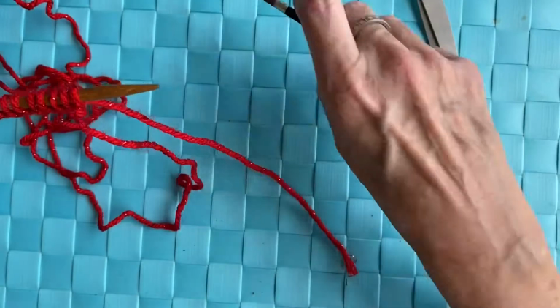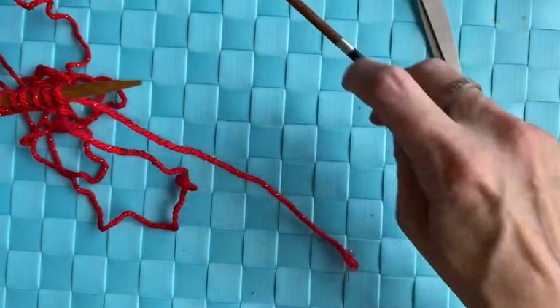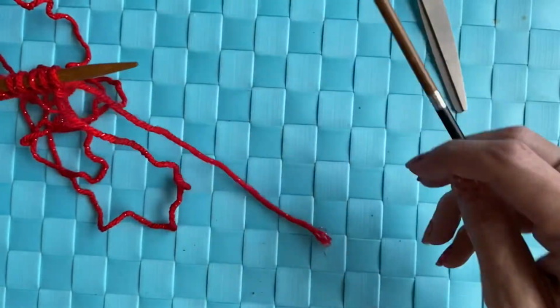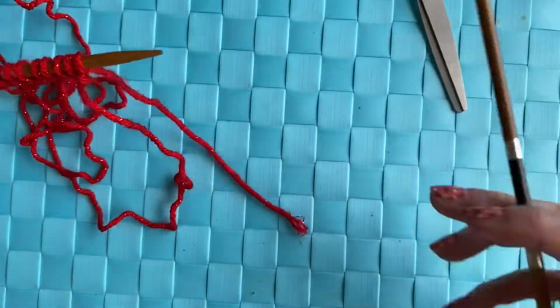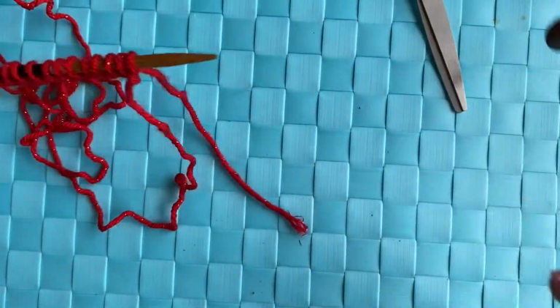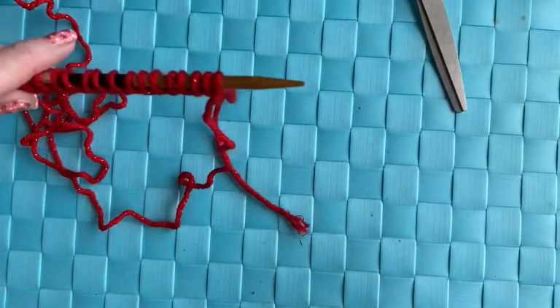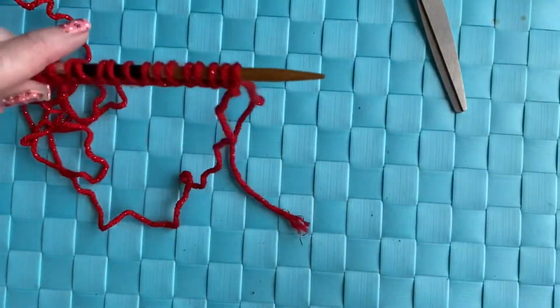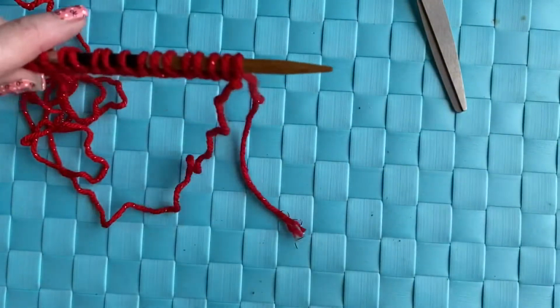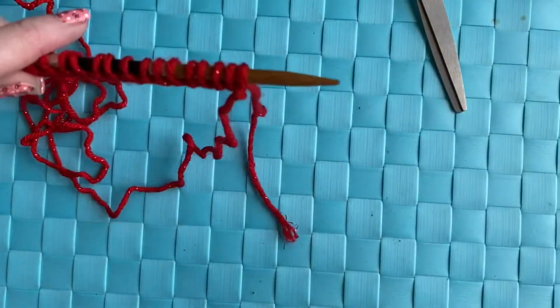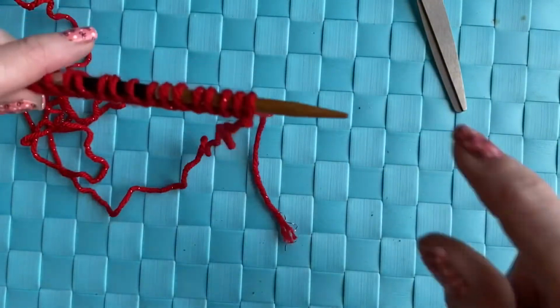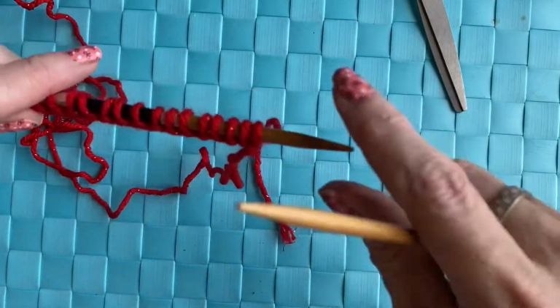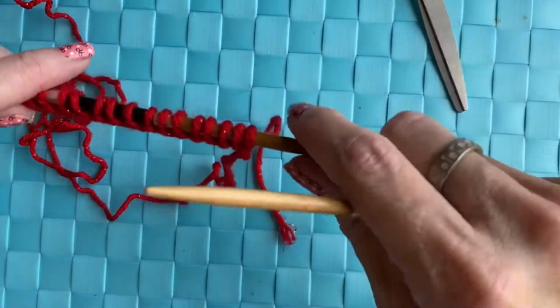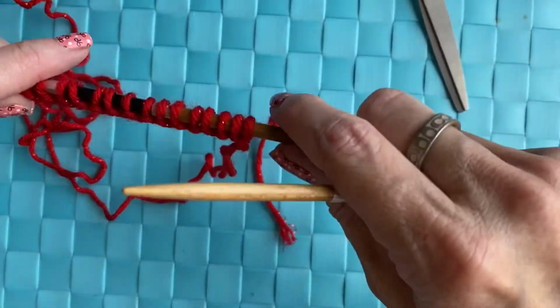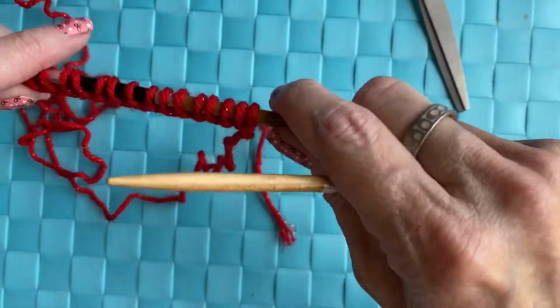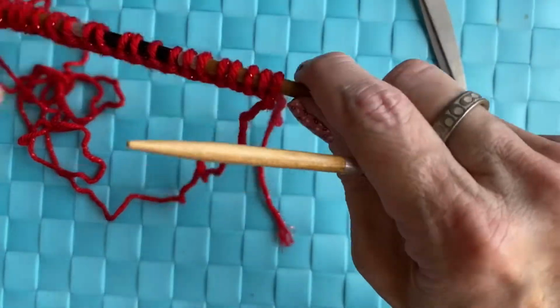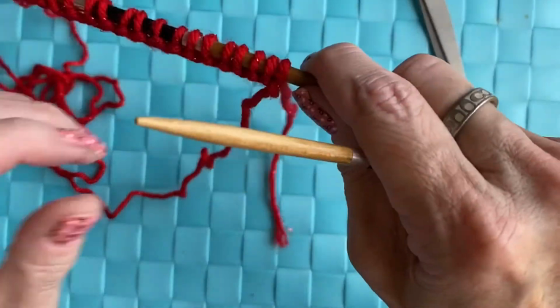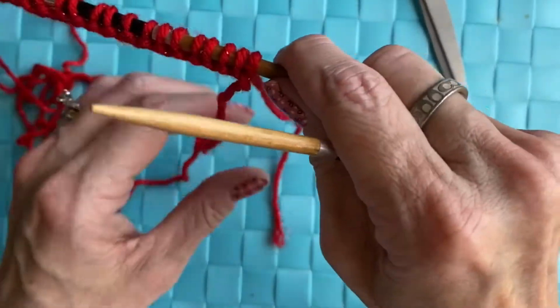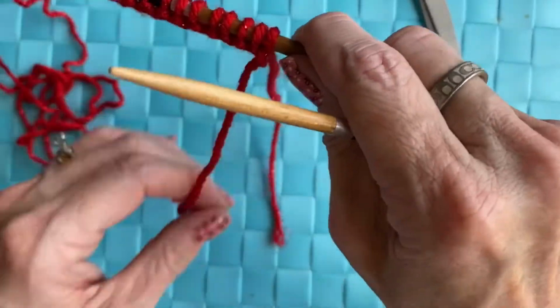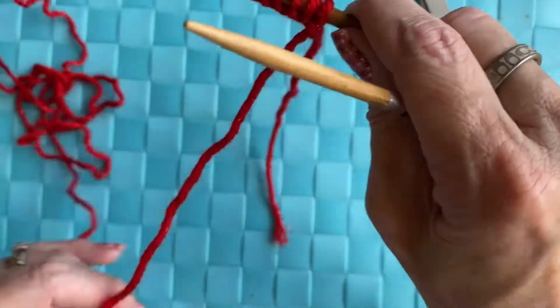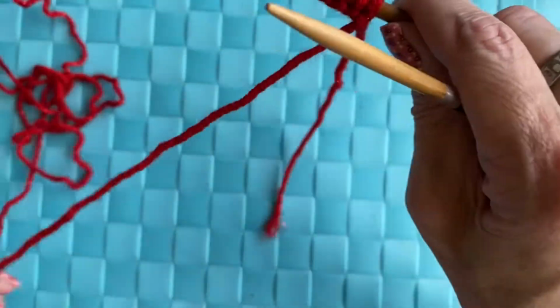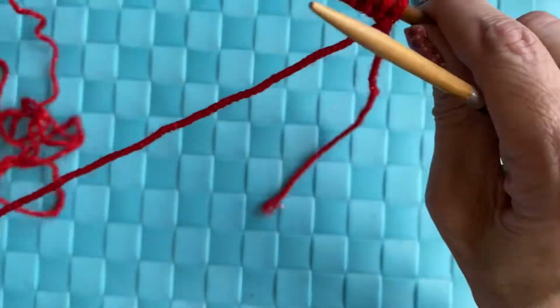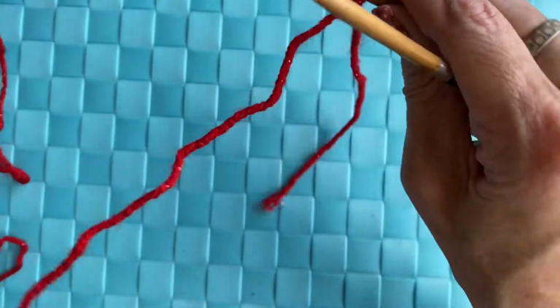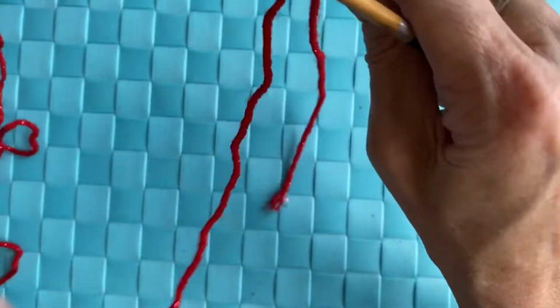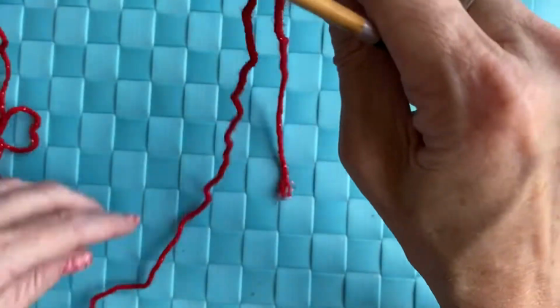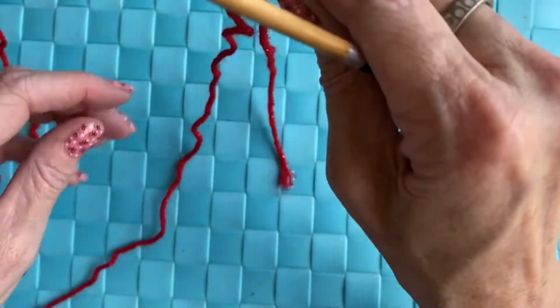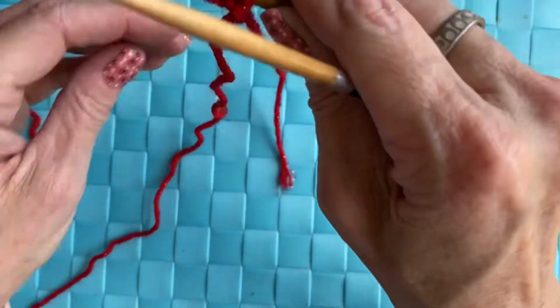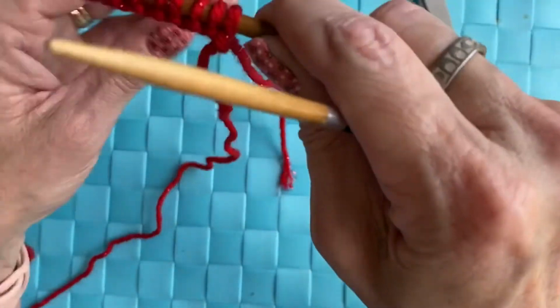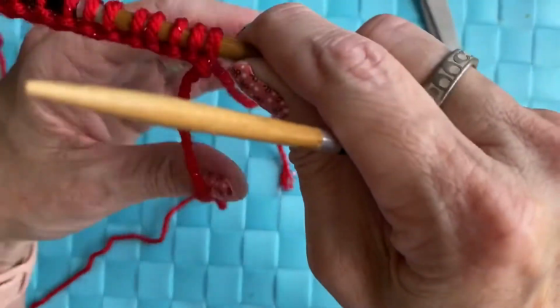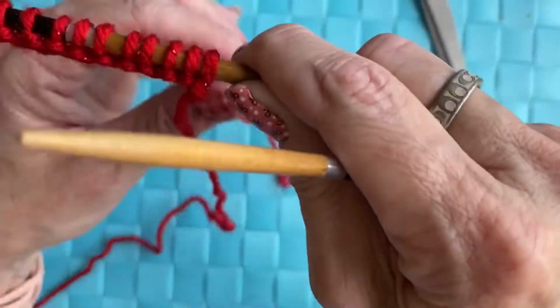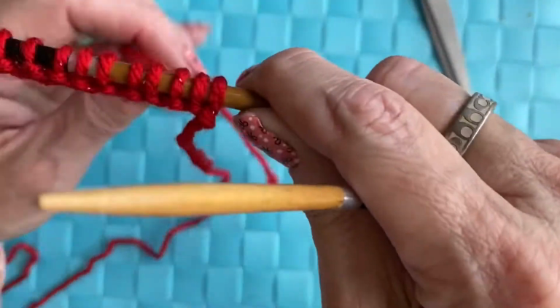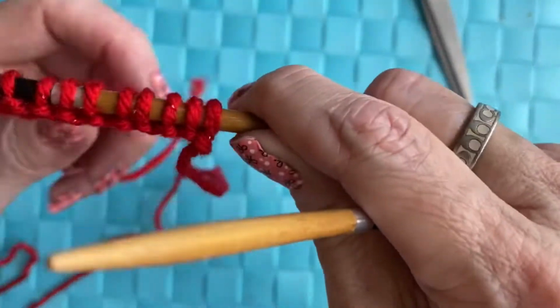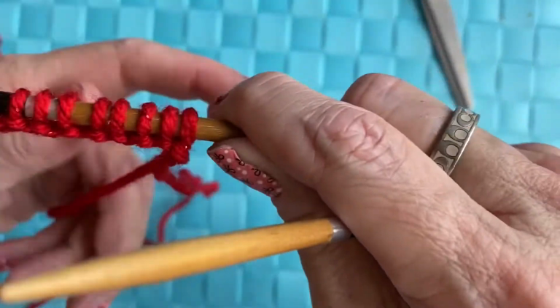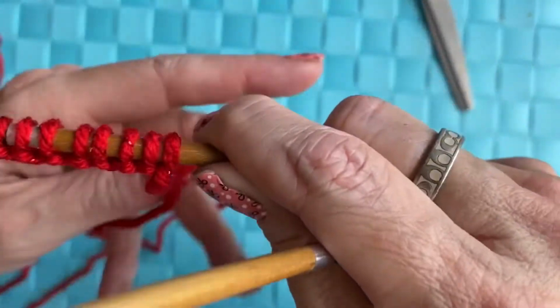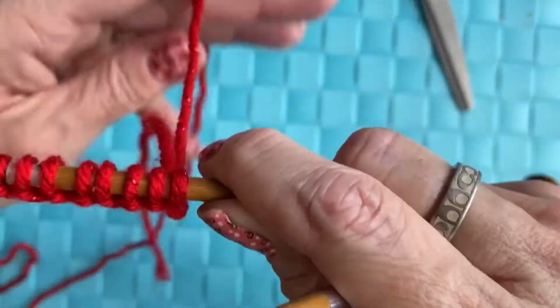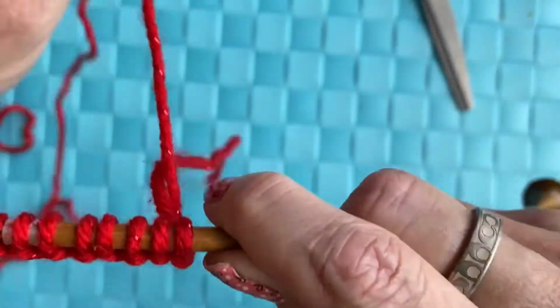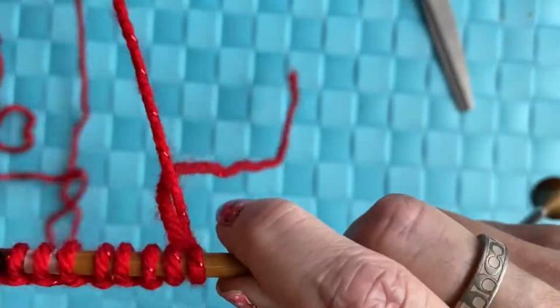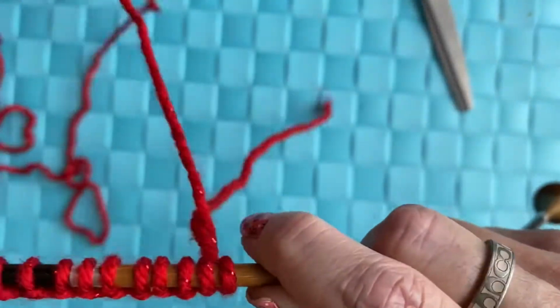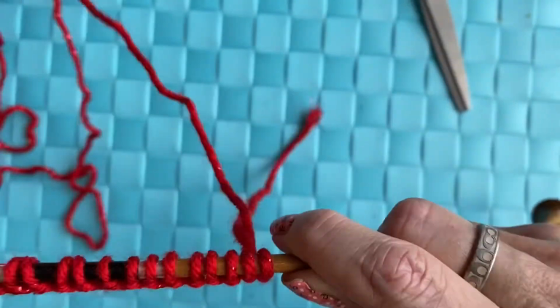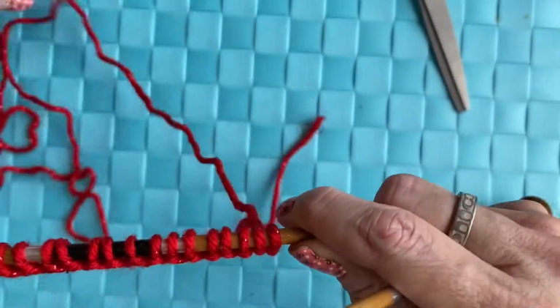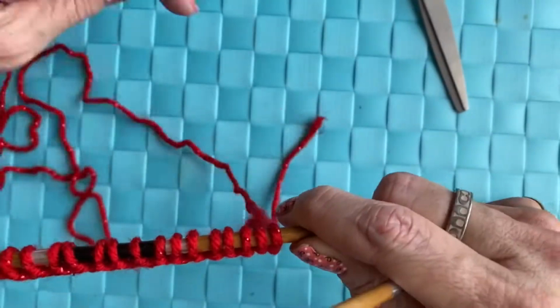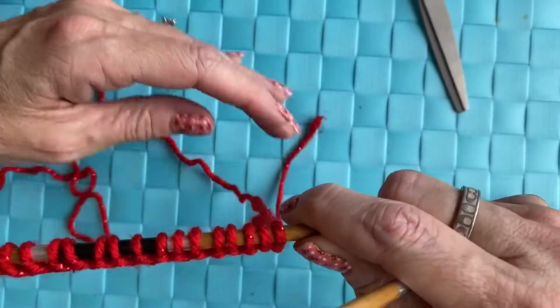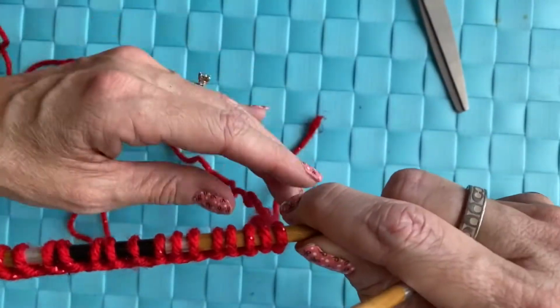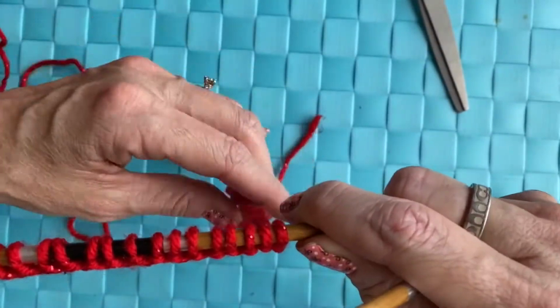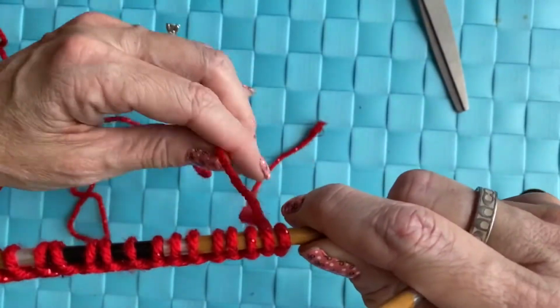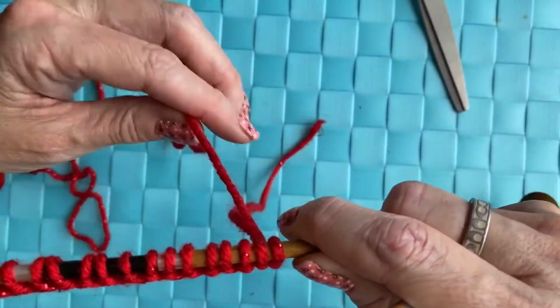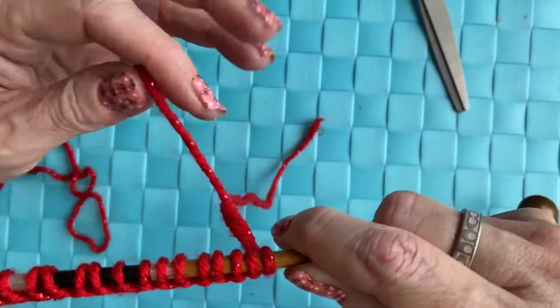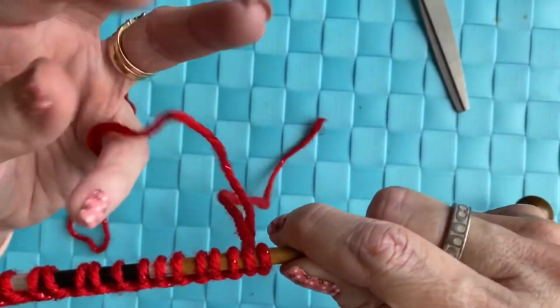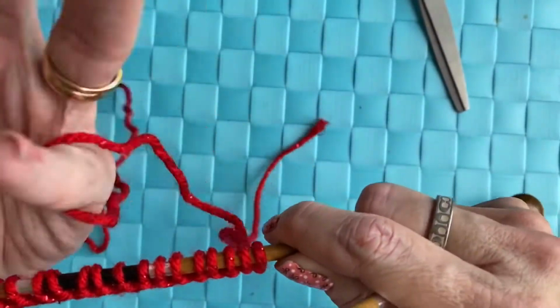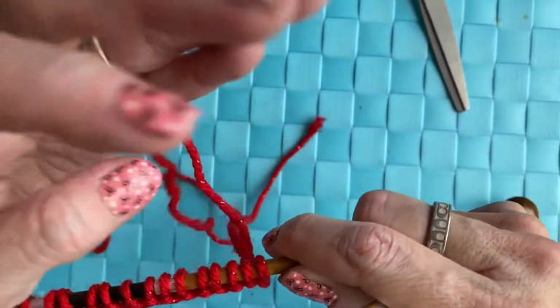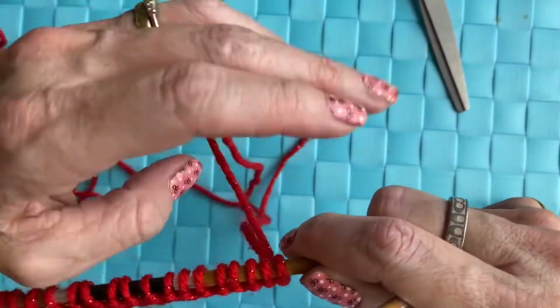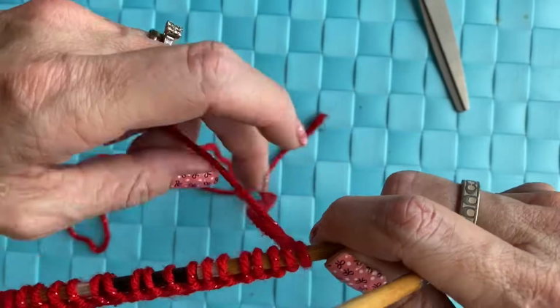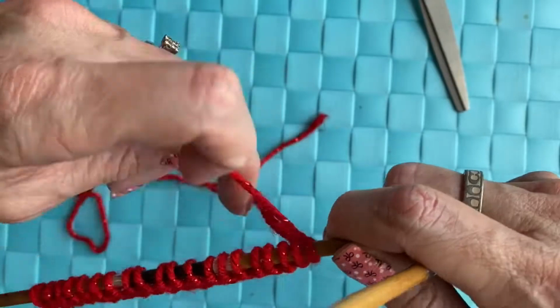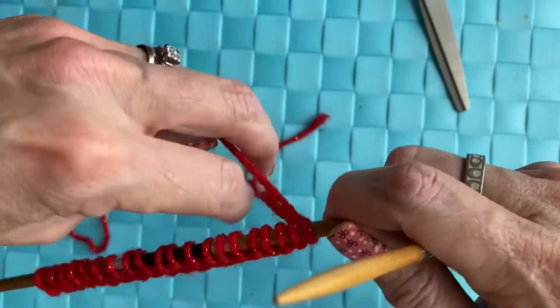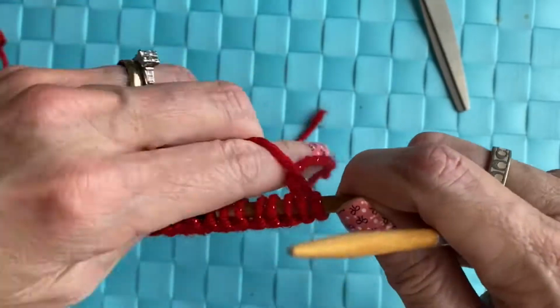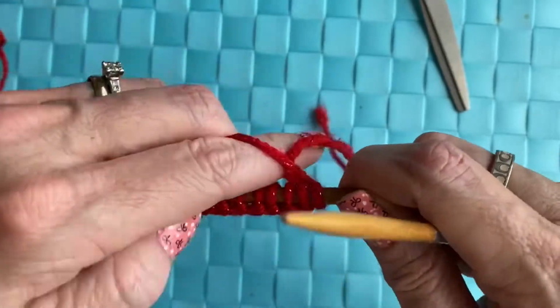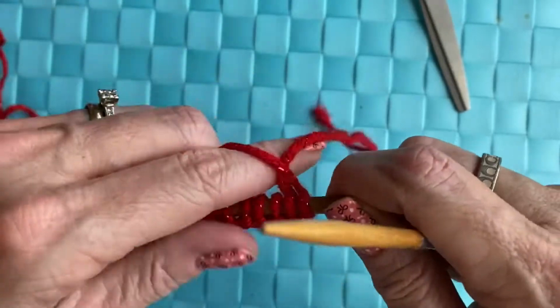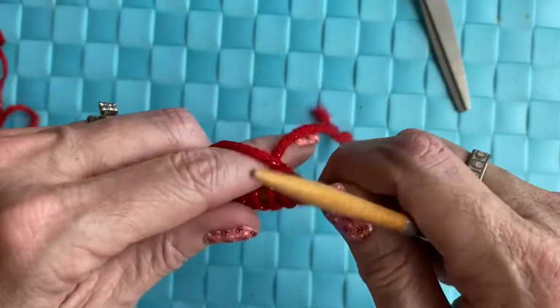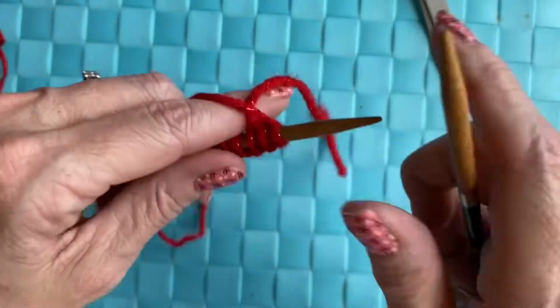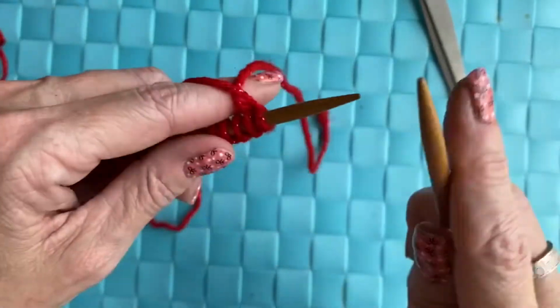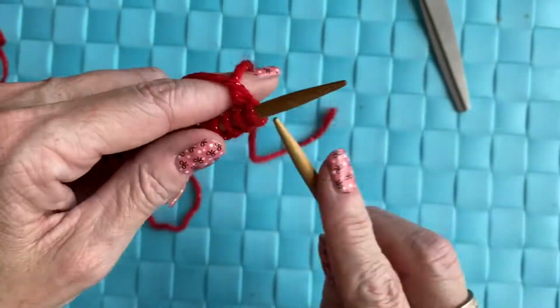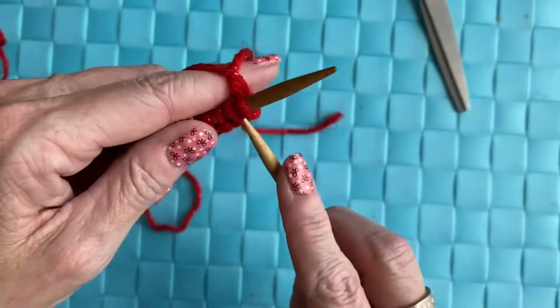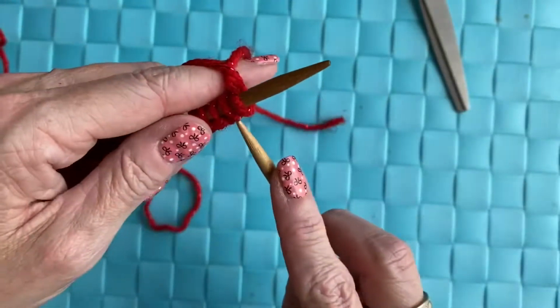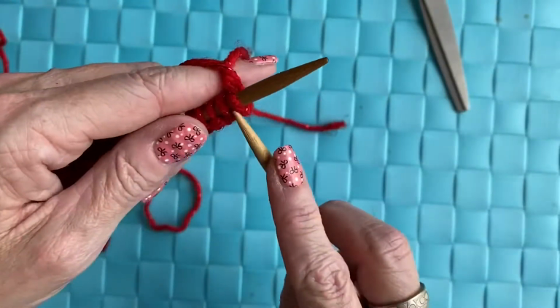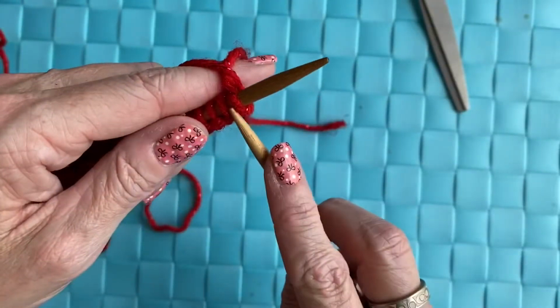Once you get your cast on stitches ready to go, we're going to start off by knitting the first row — so you're going to knit all the stitches all the way across.